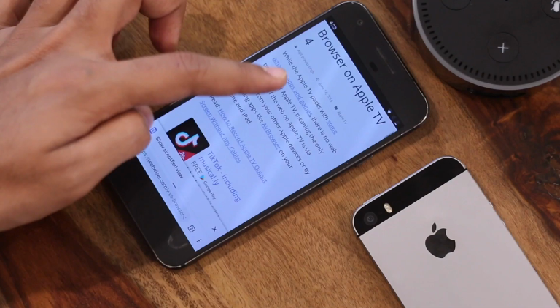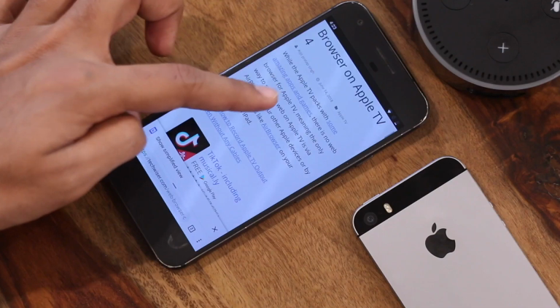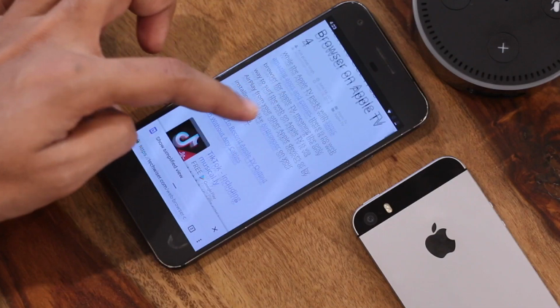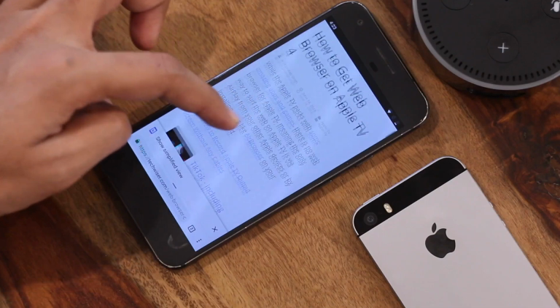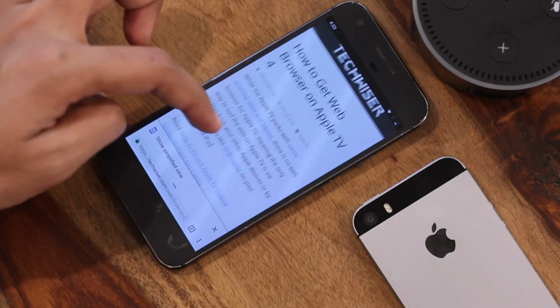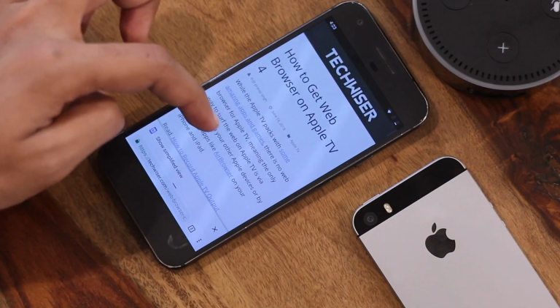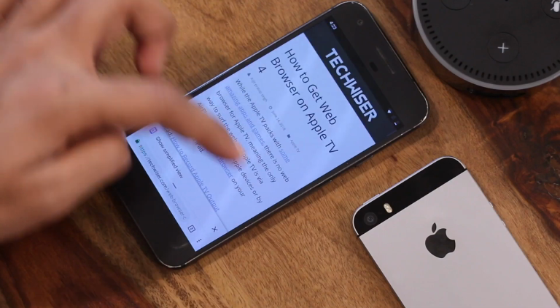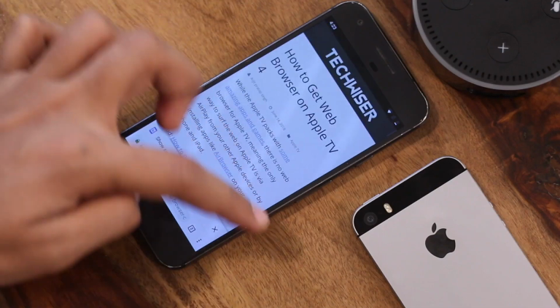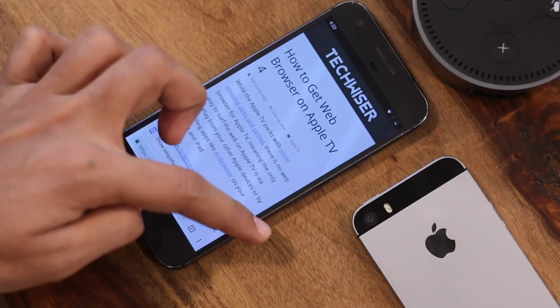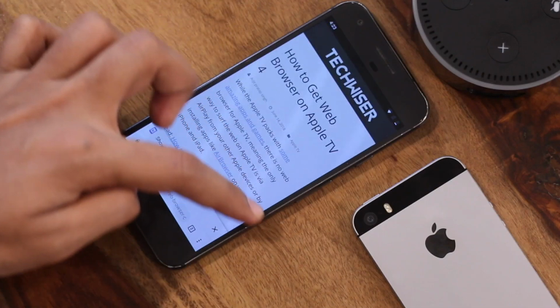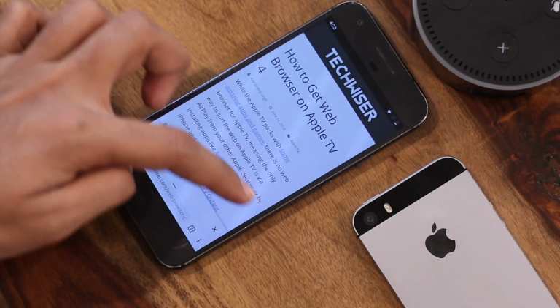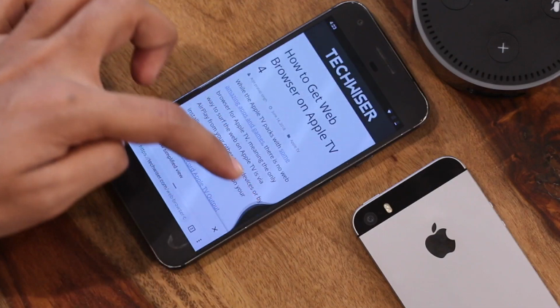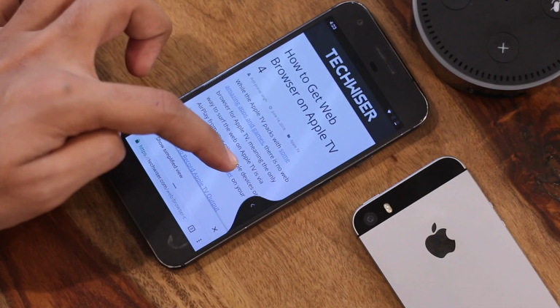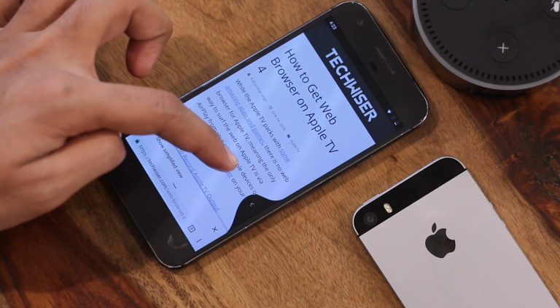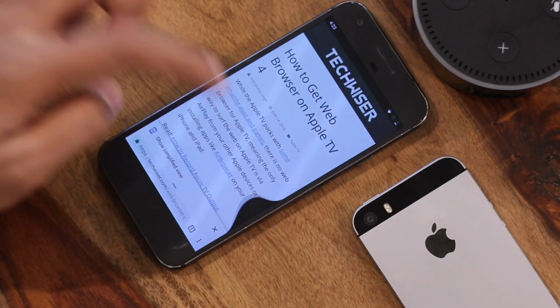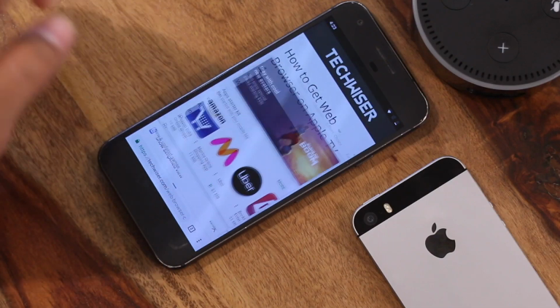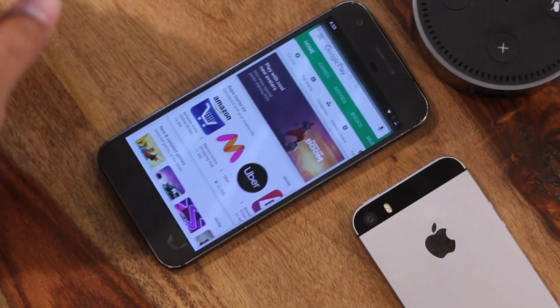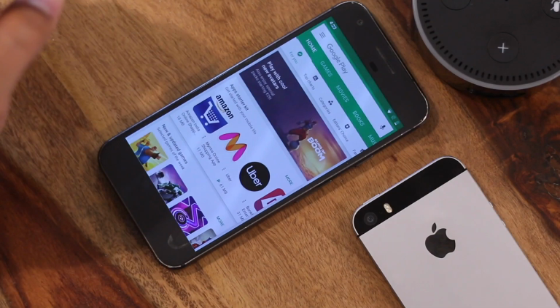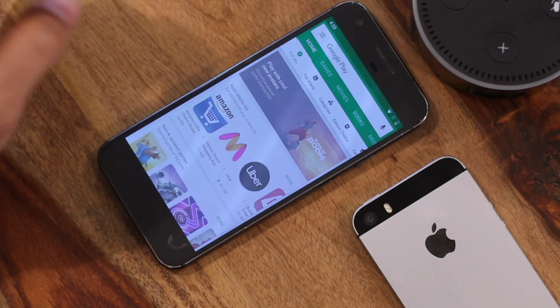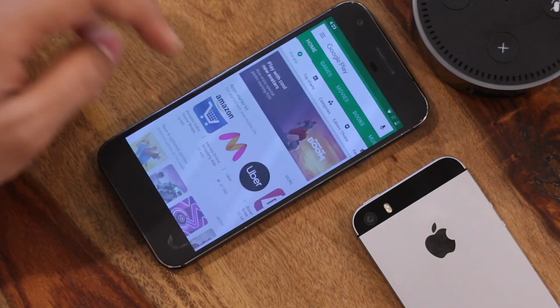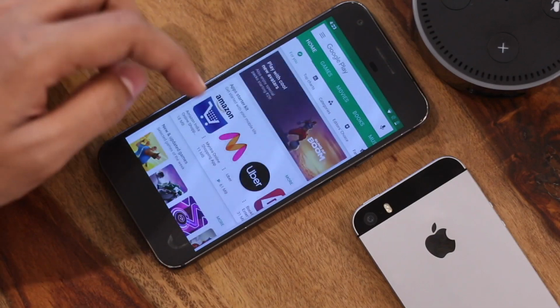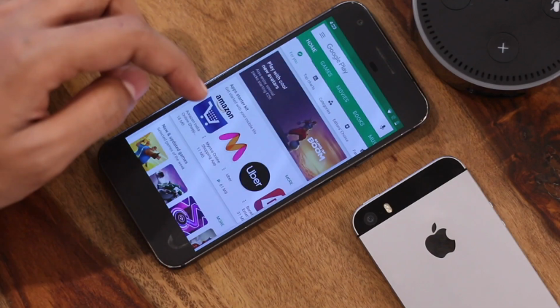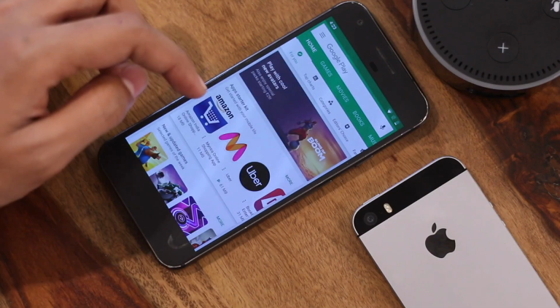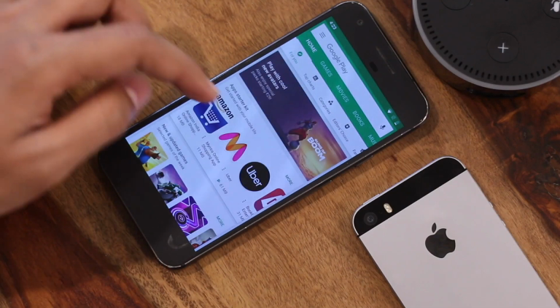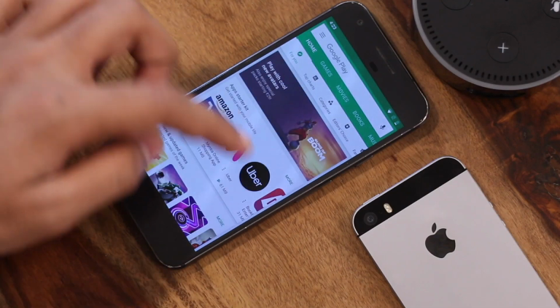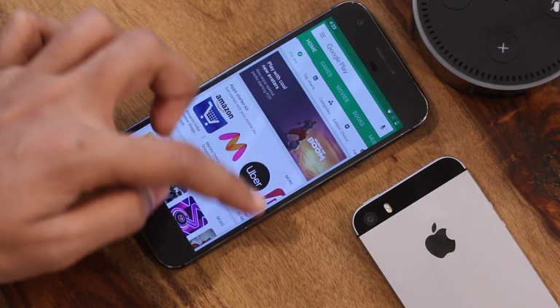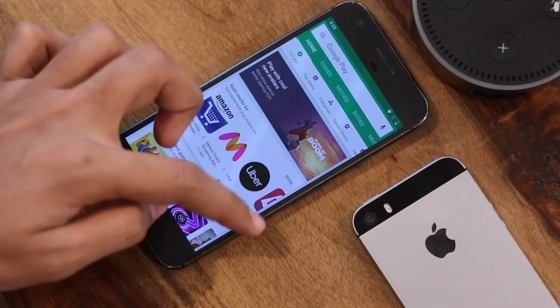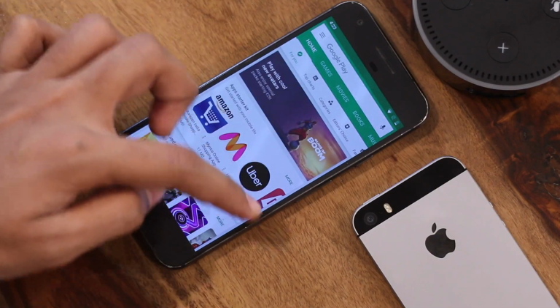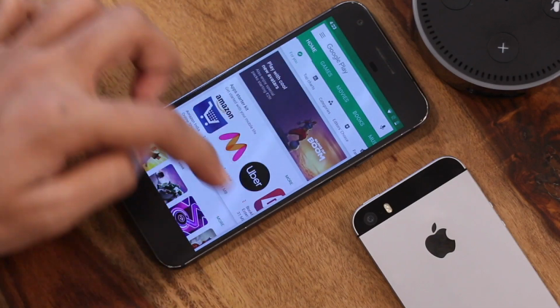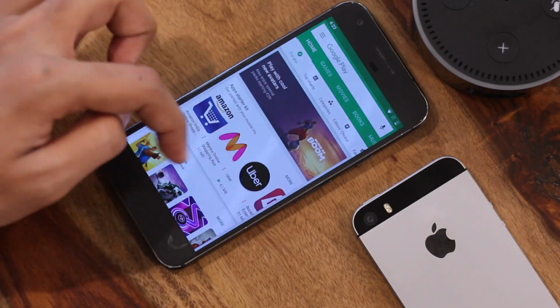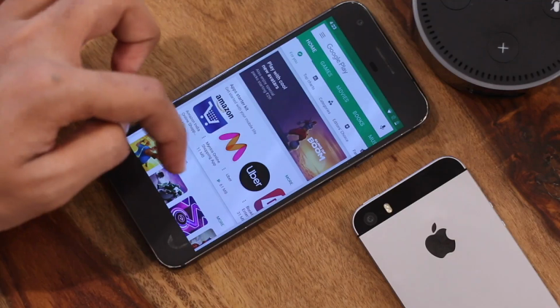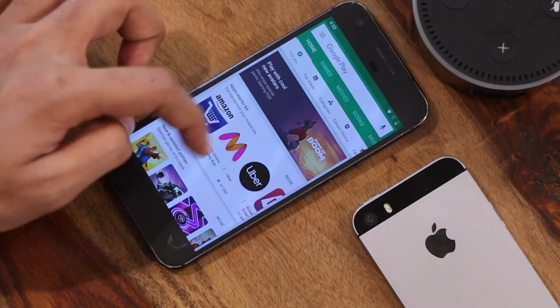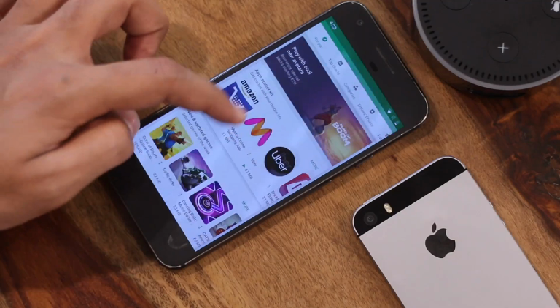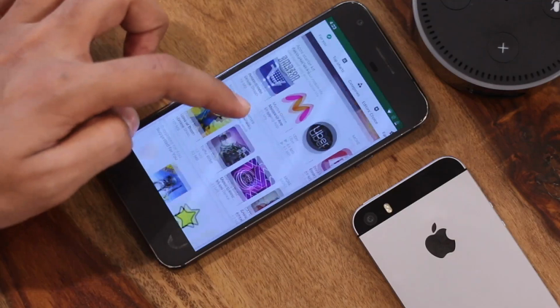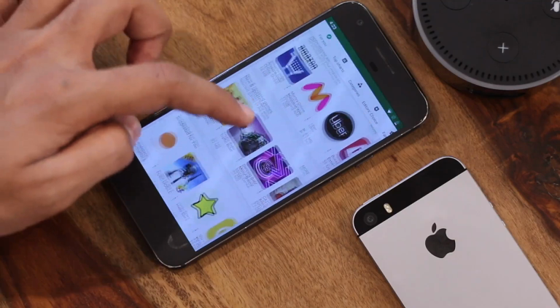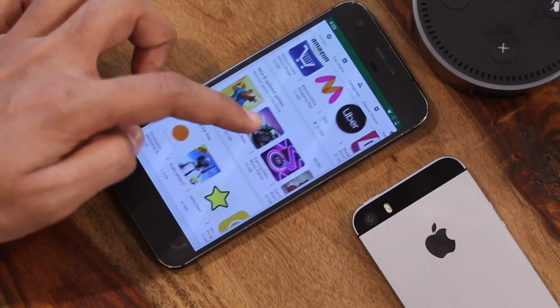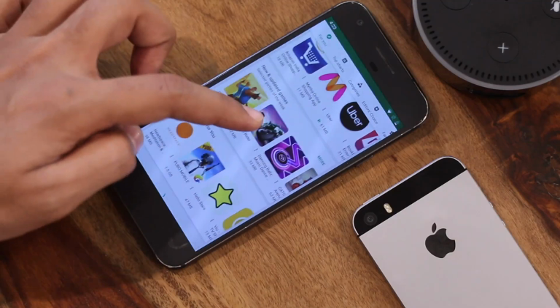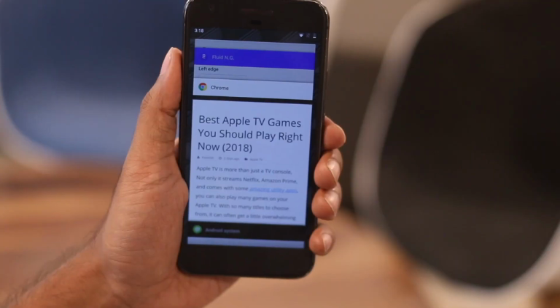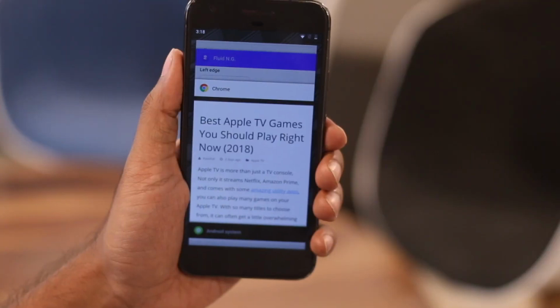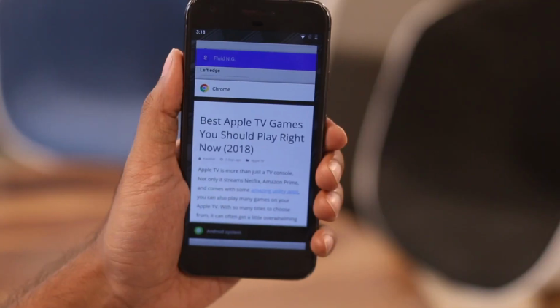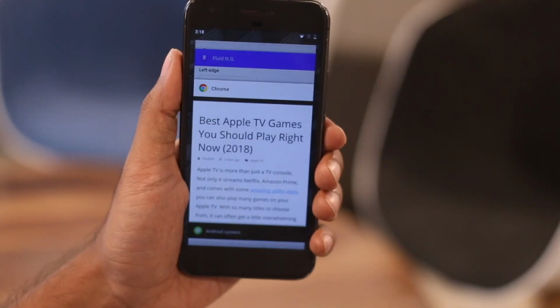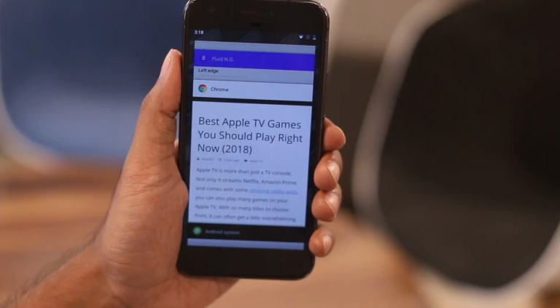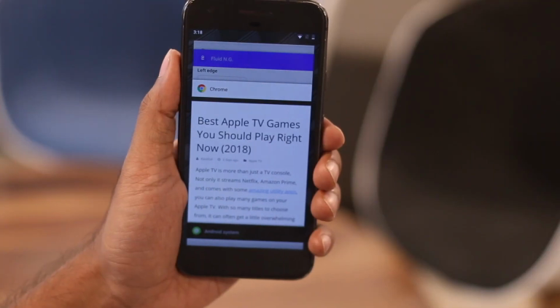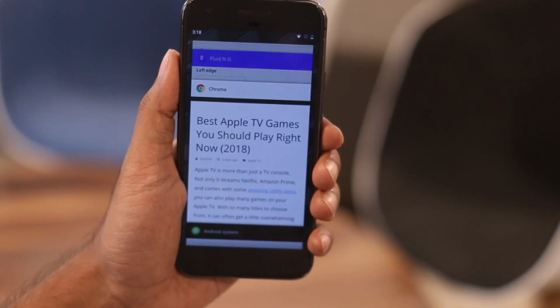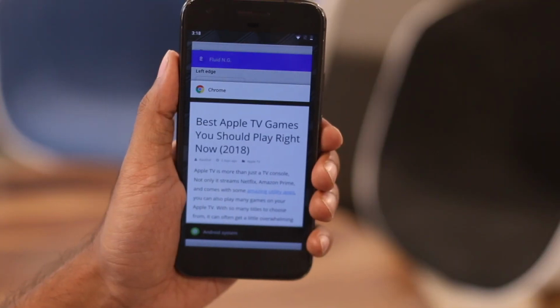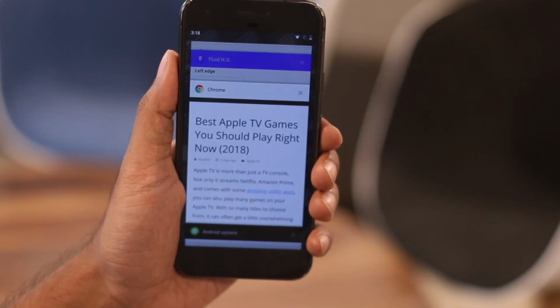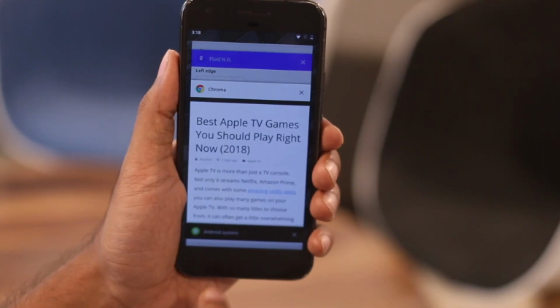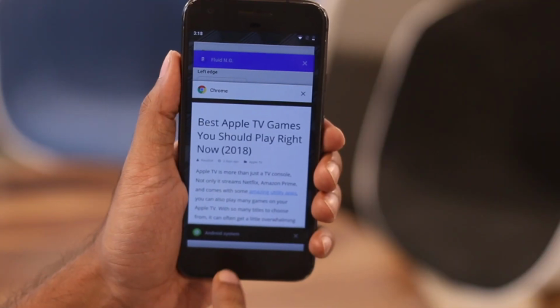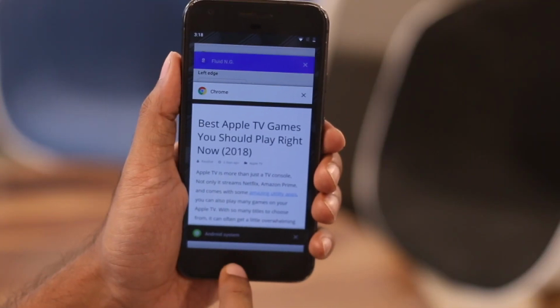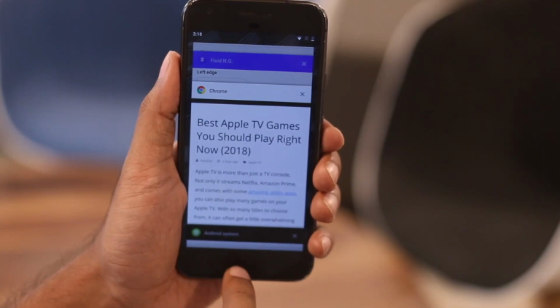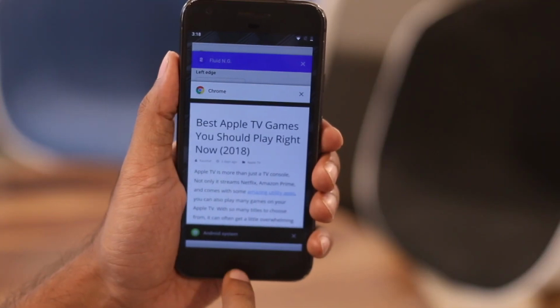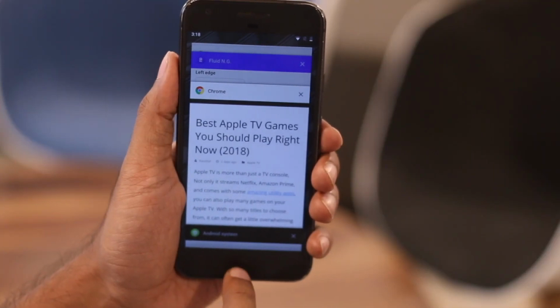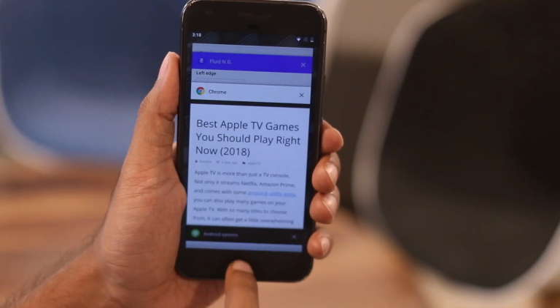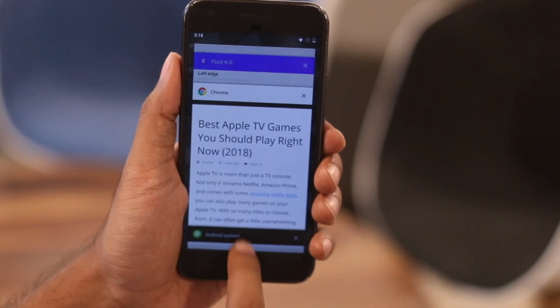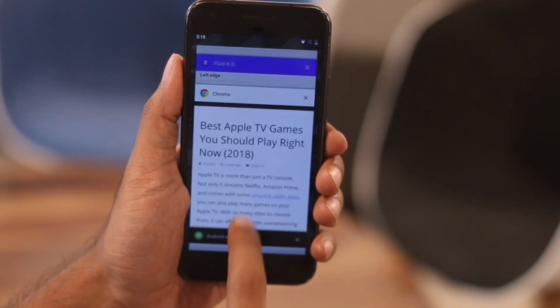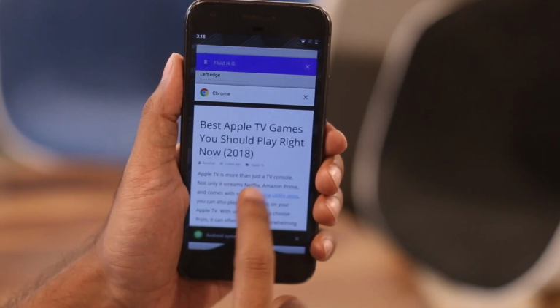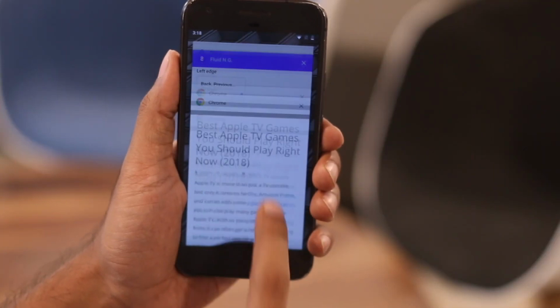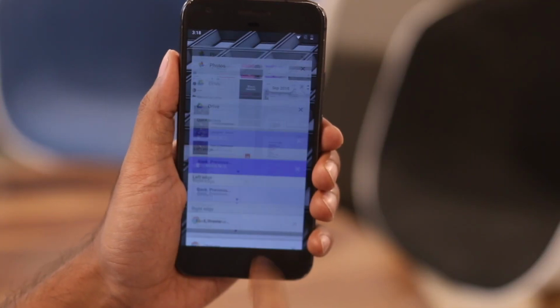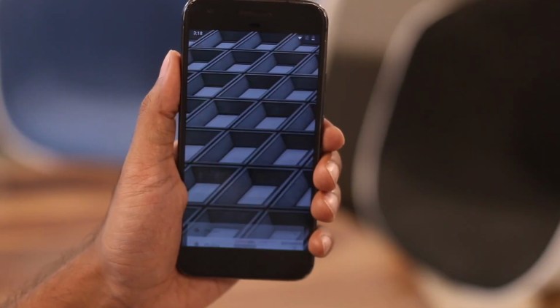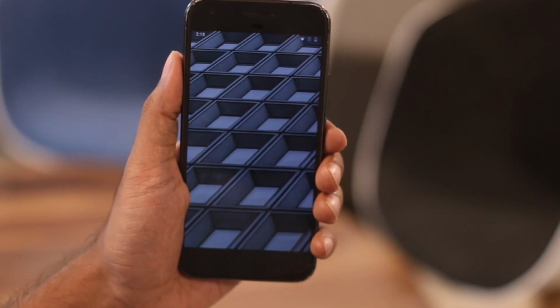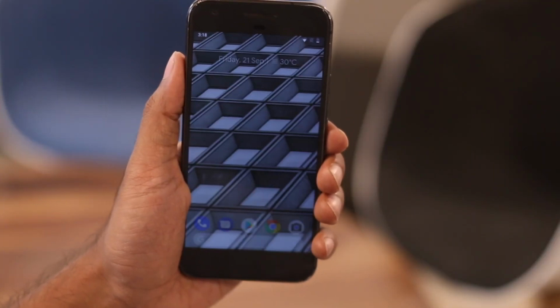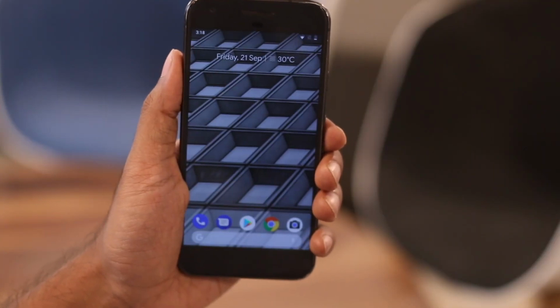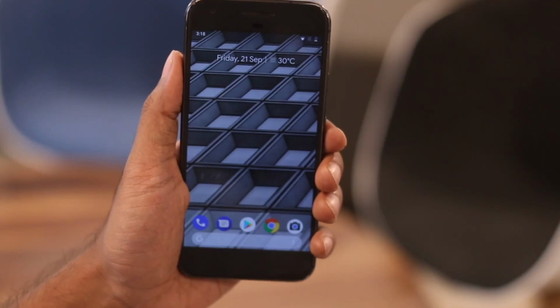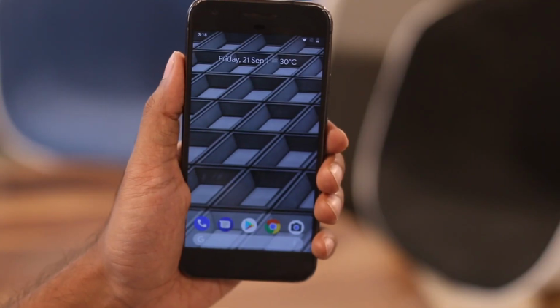You can get the same result by using apps like Fluid Navigation, as we showed in the previous video, but having the option built-in would be awesome.